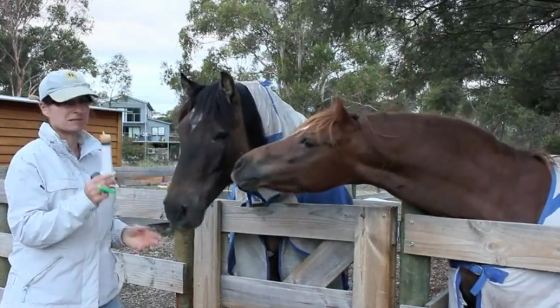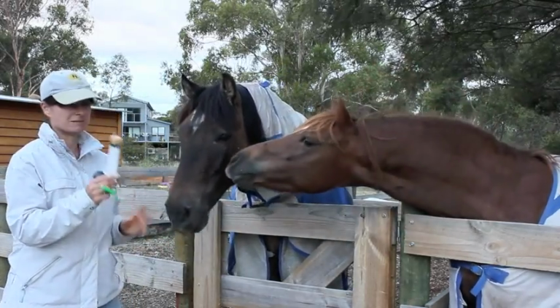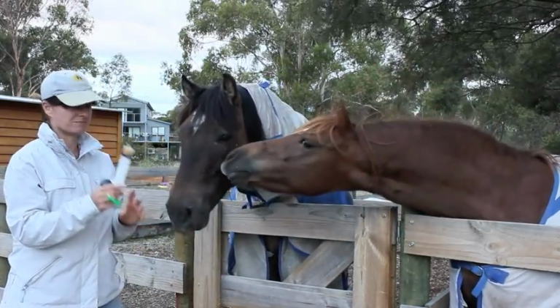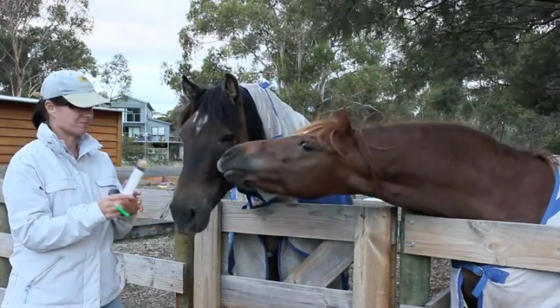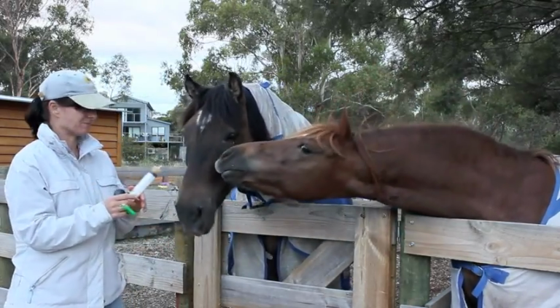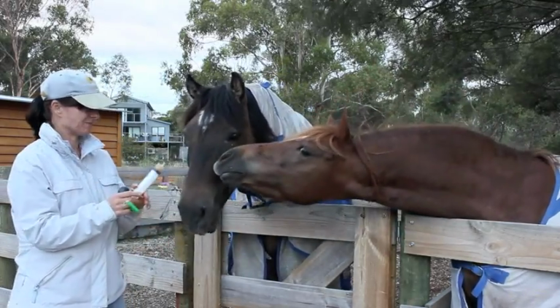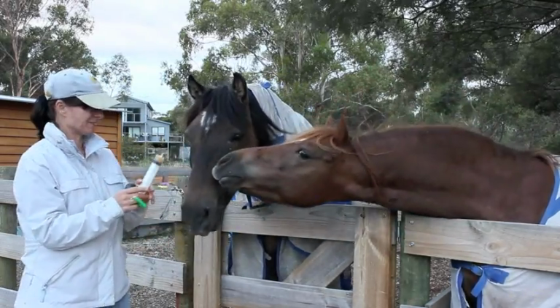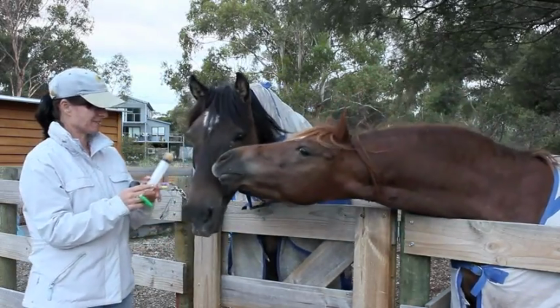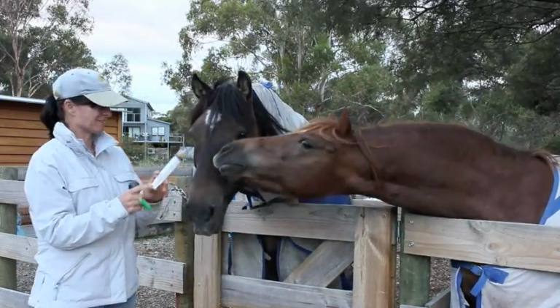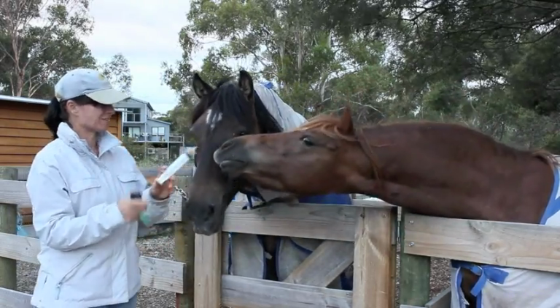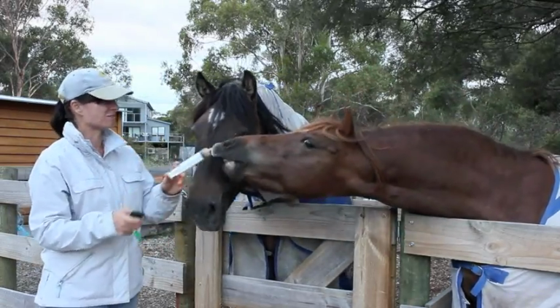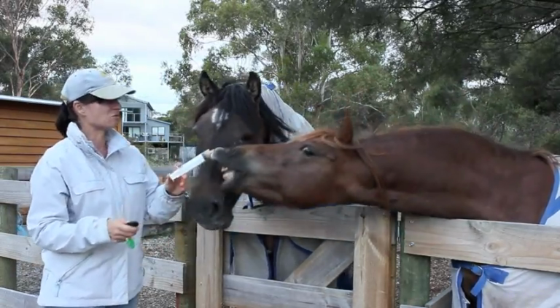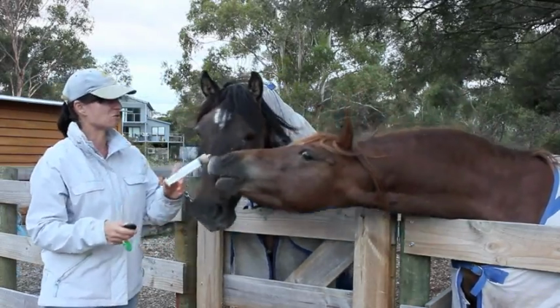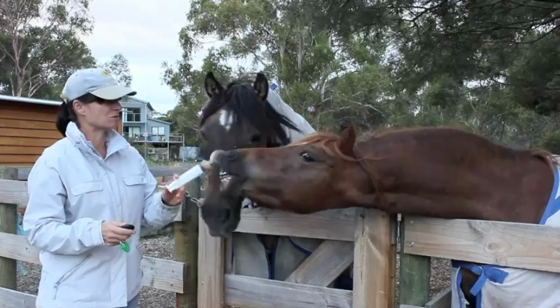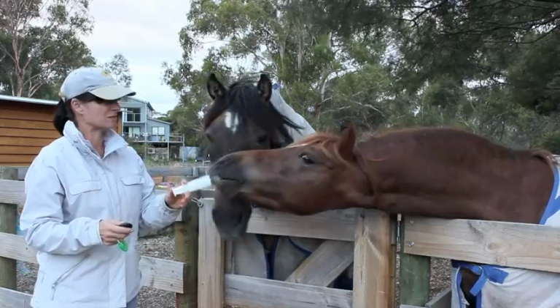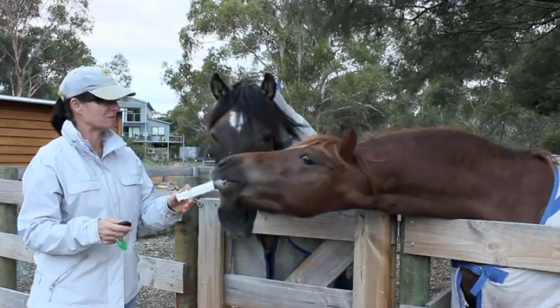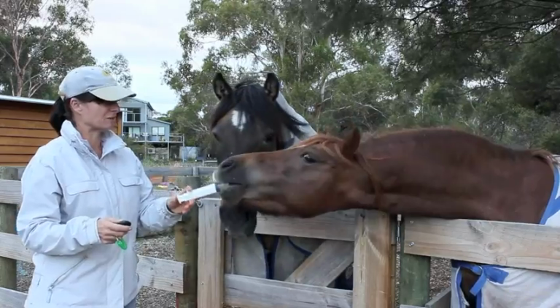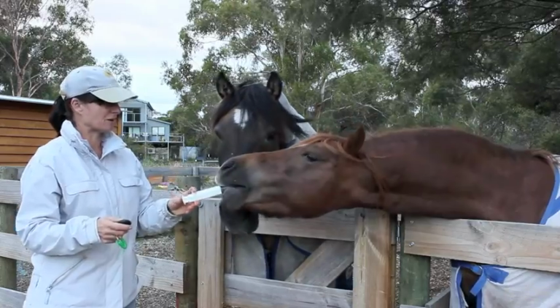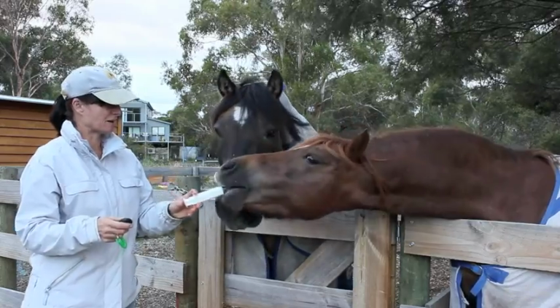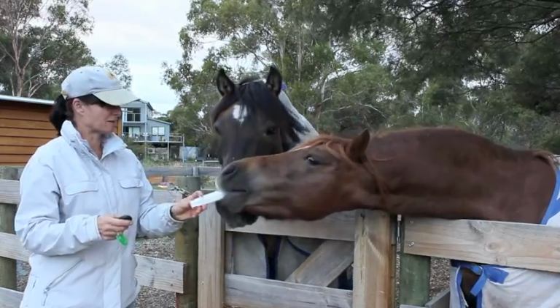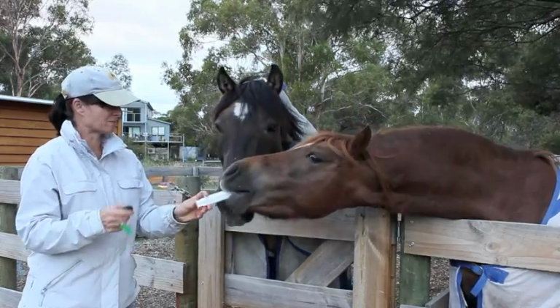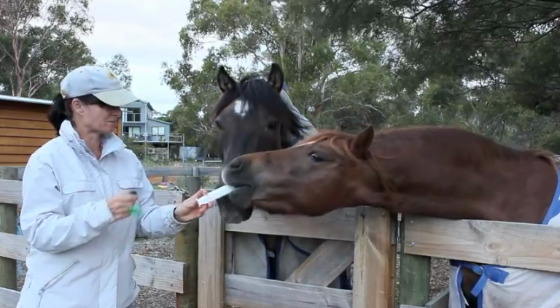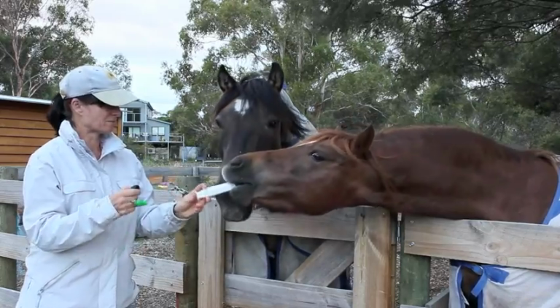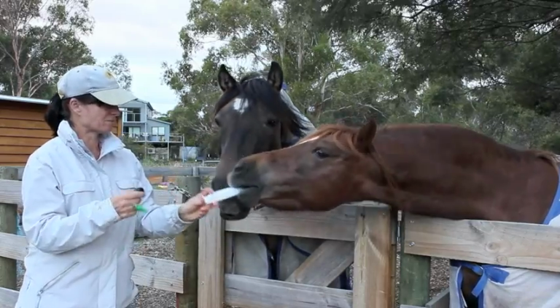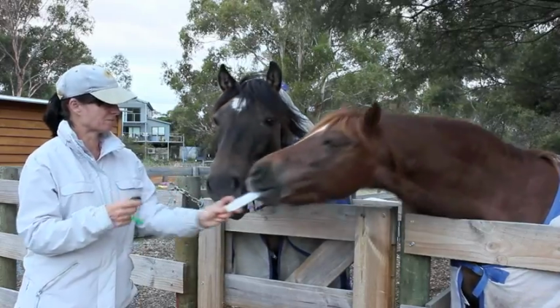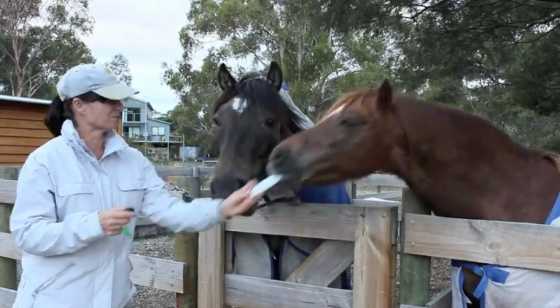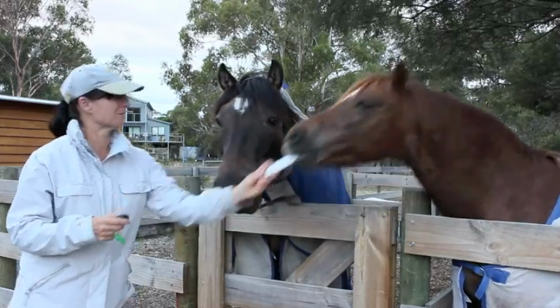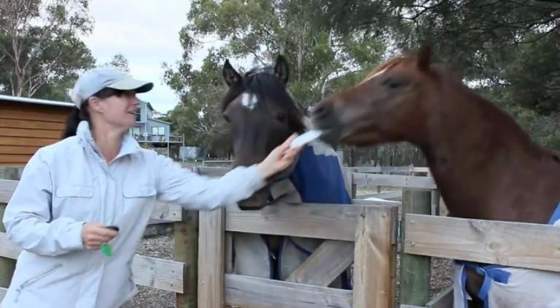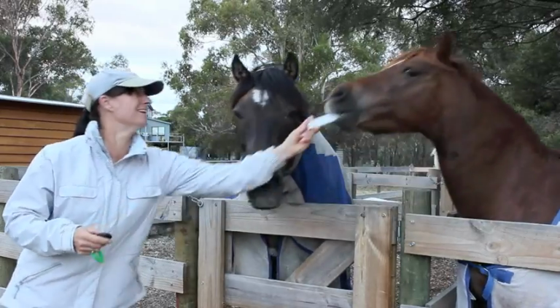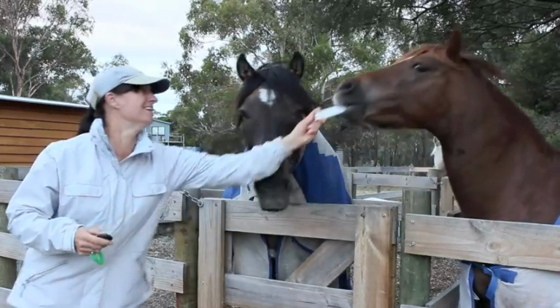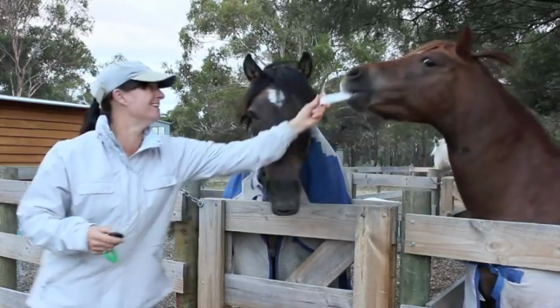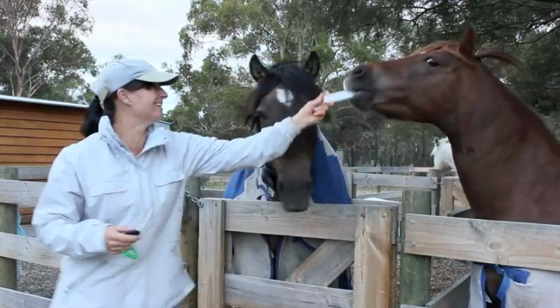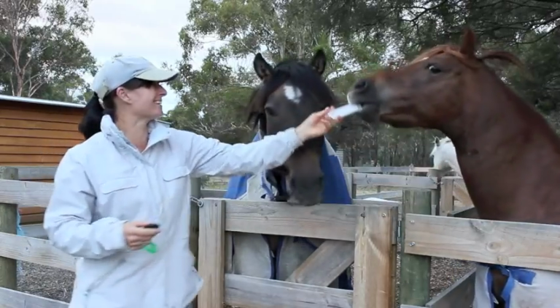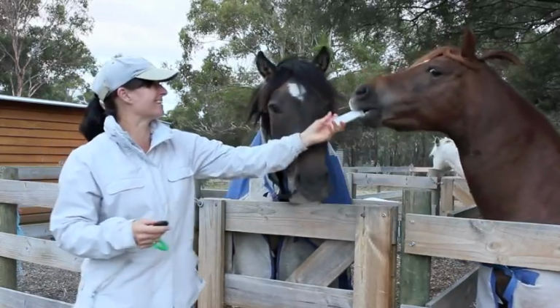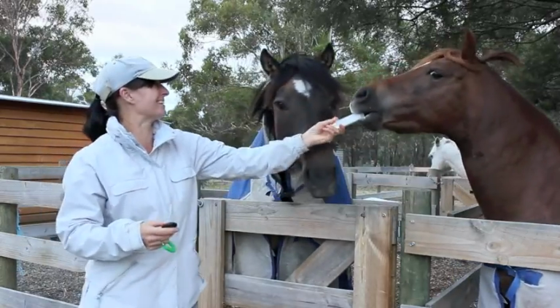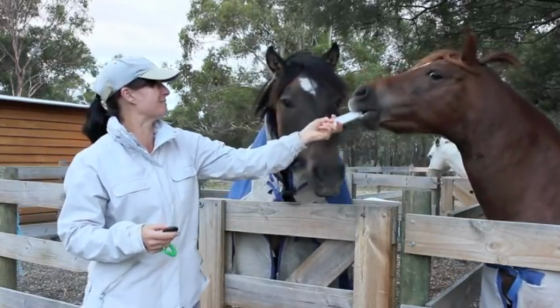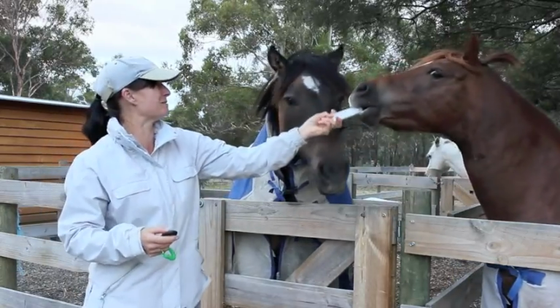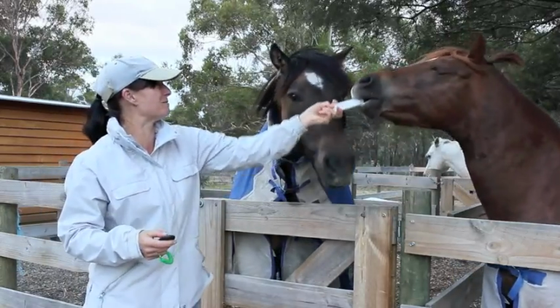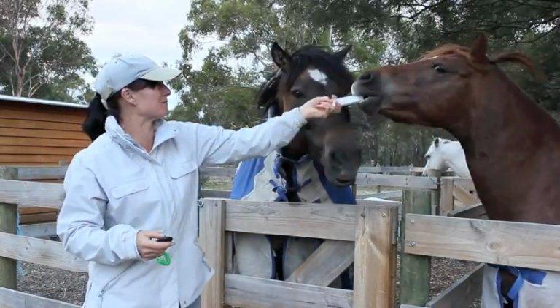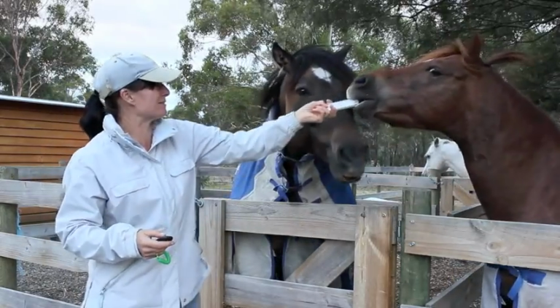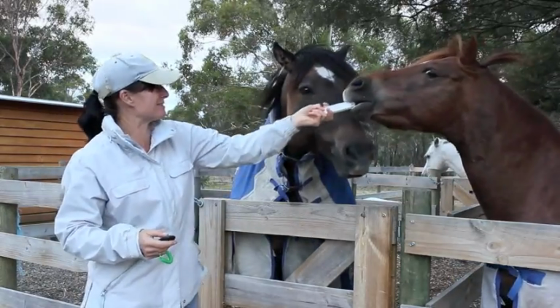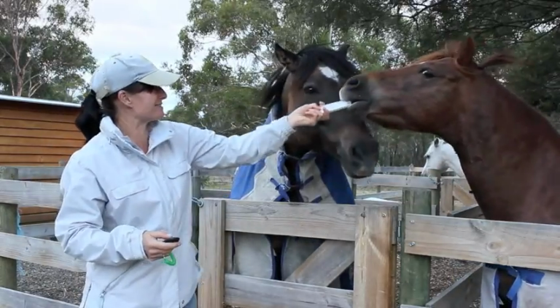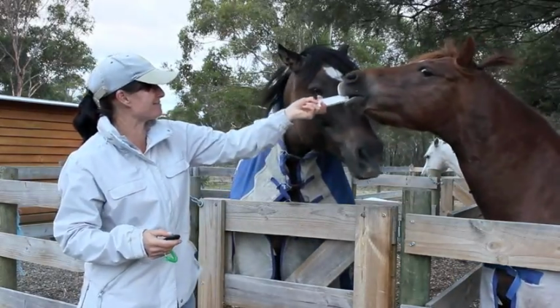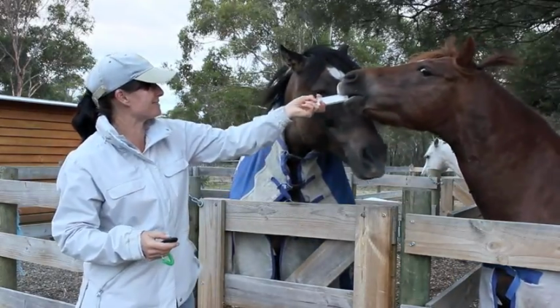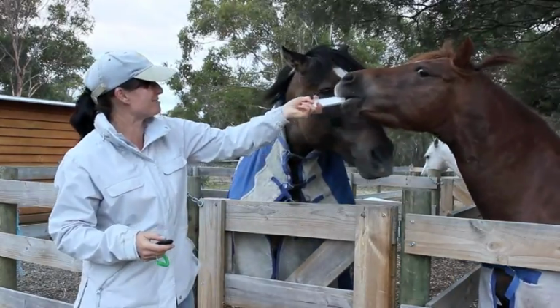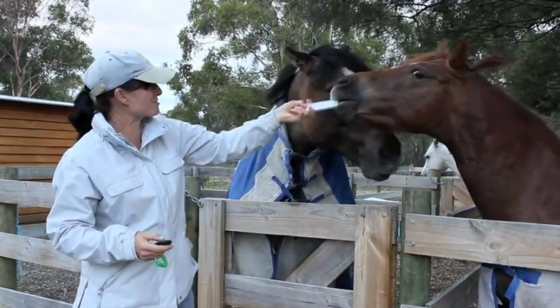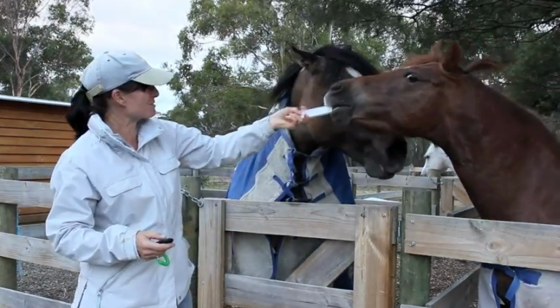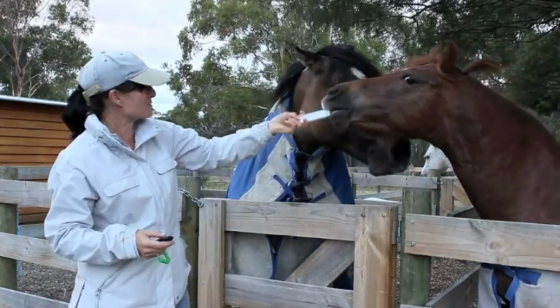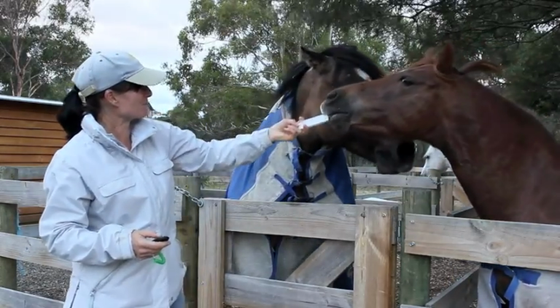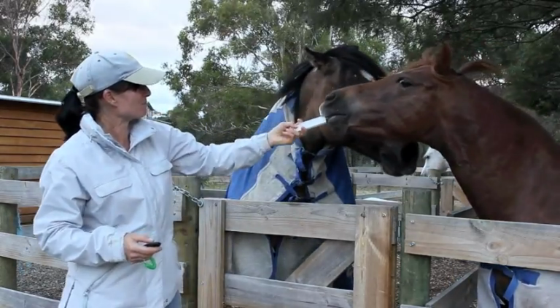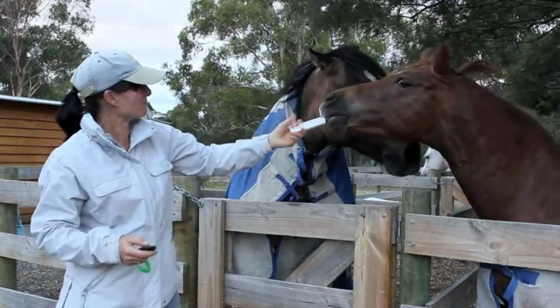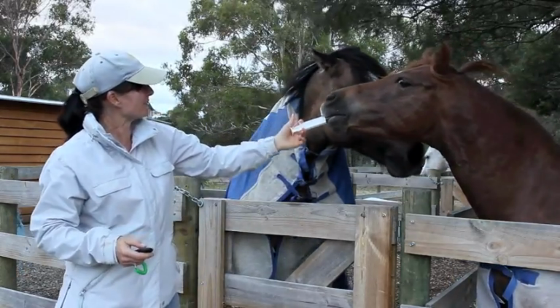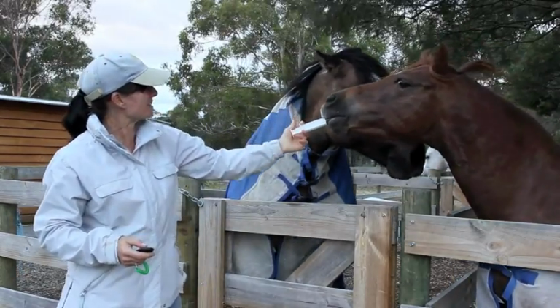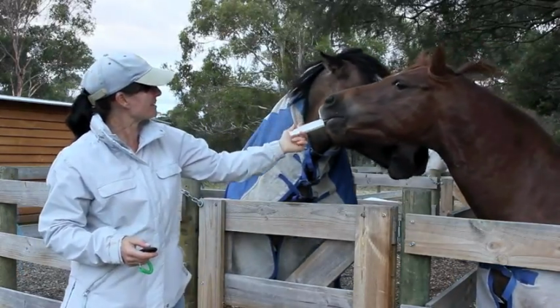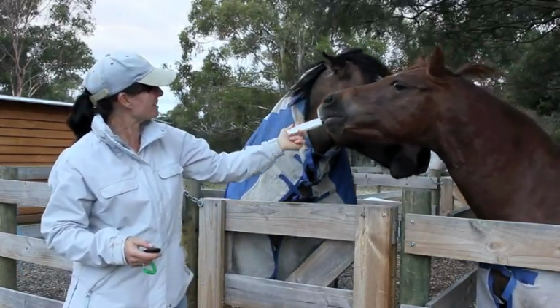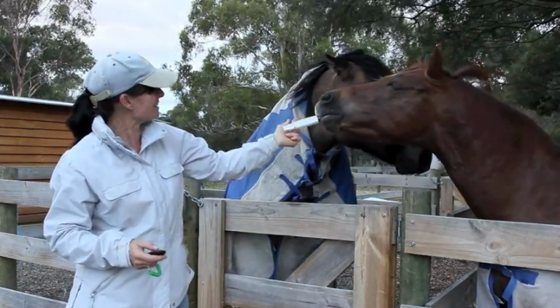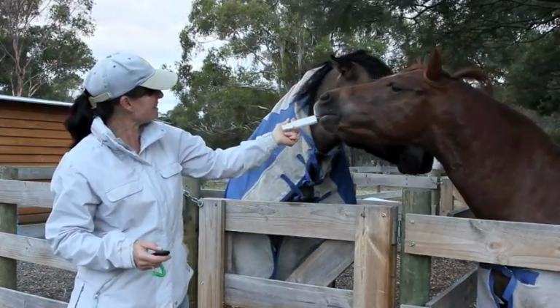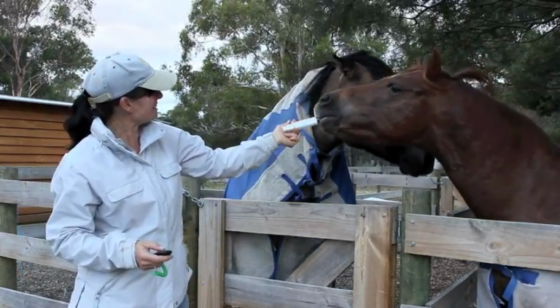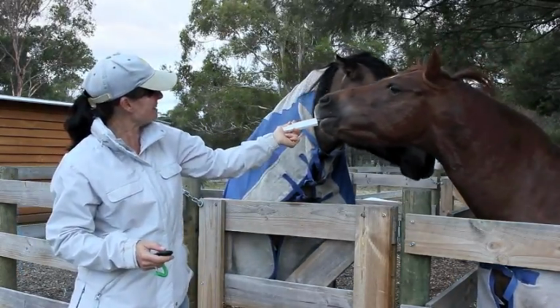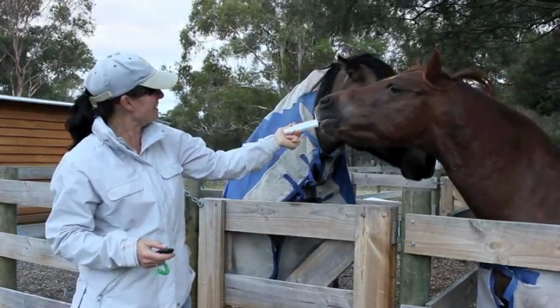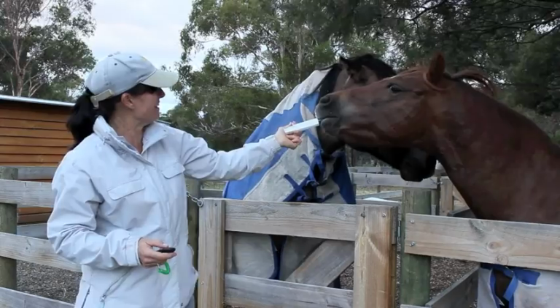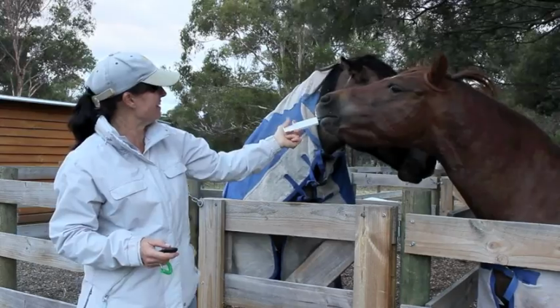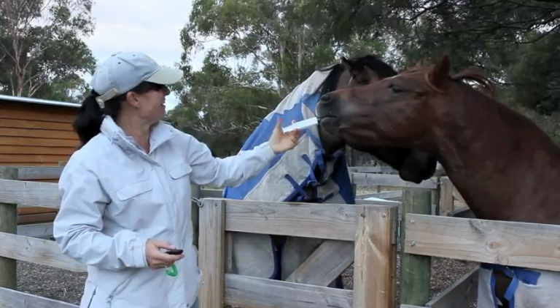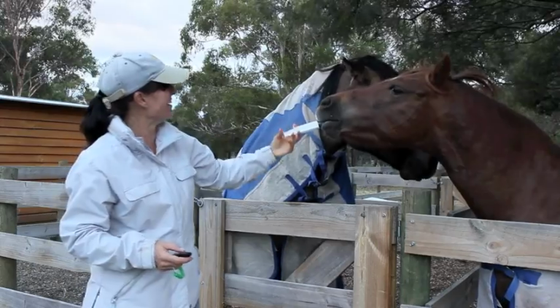As you can see, Holly has got no intention of letting go of that target and she's really enjoying the training session.